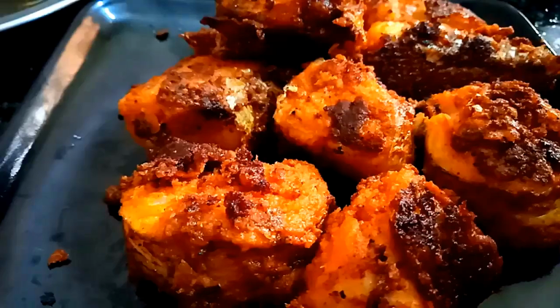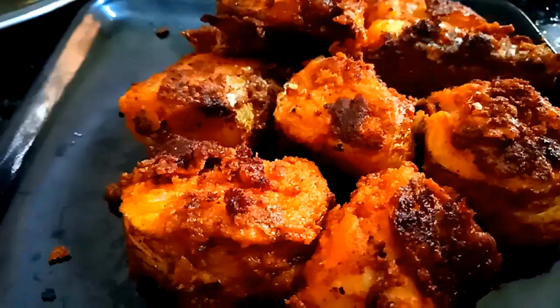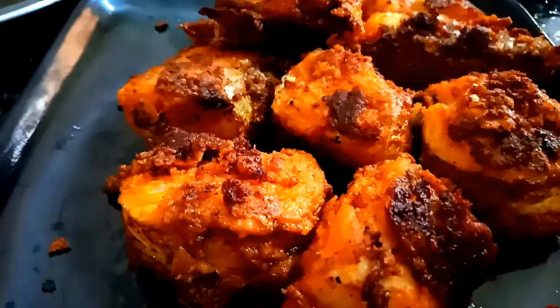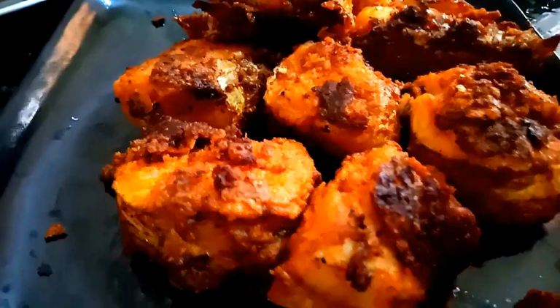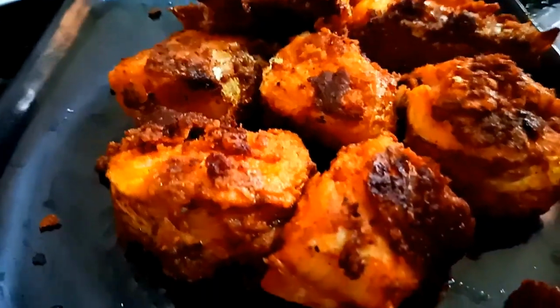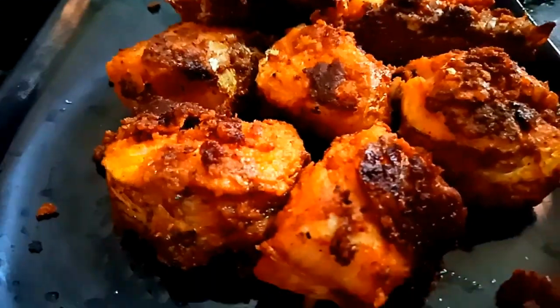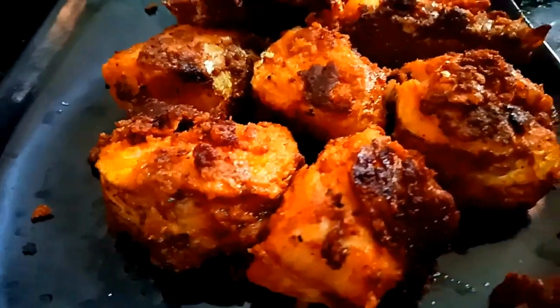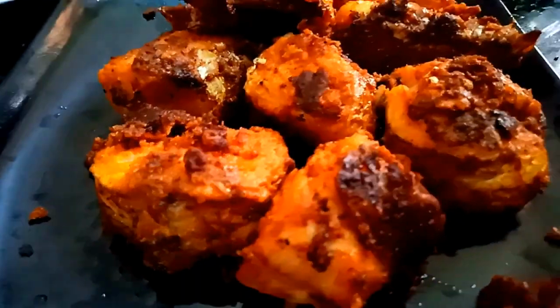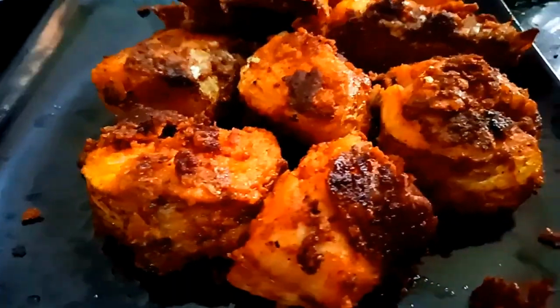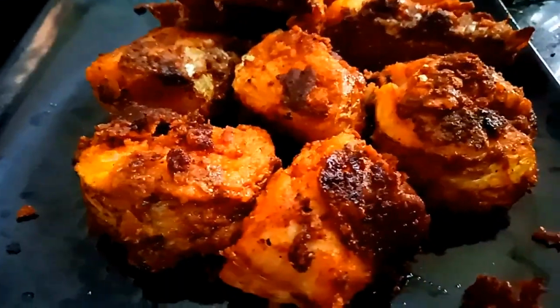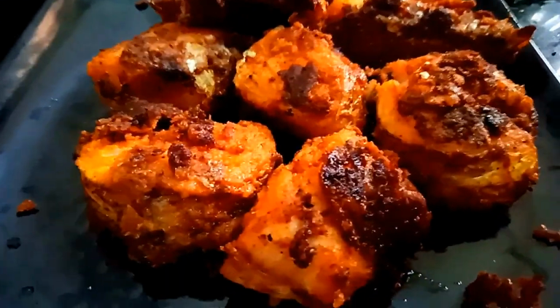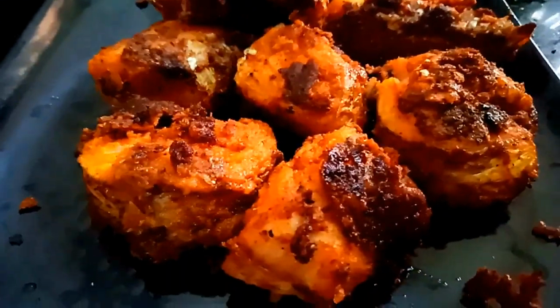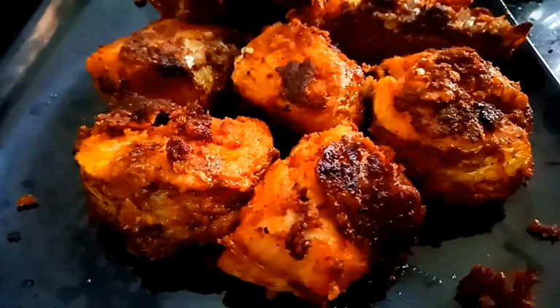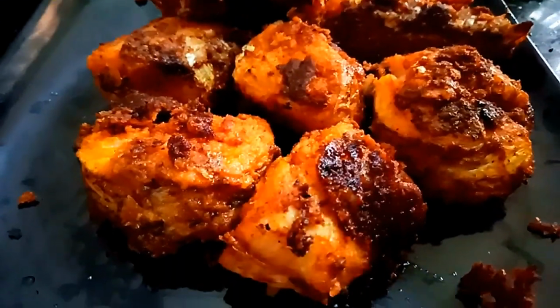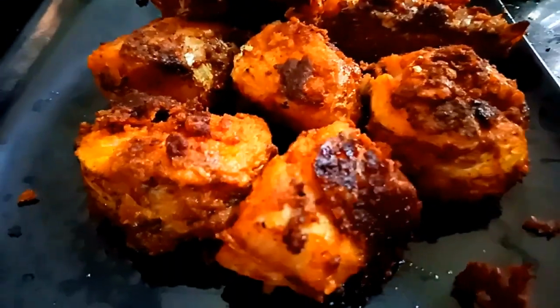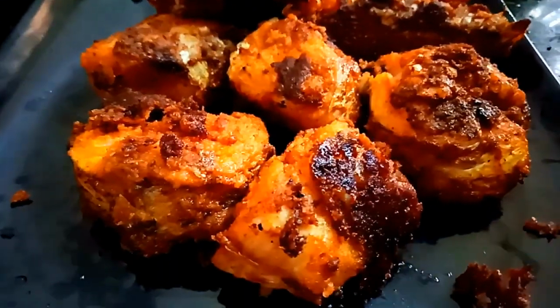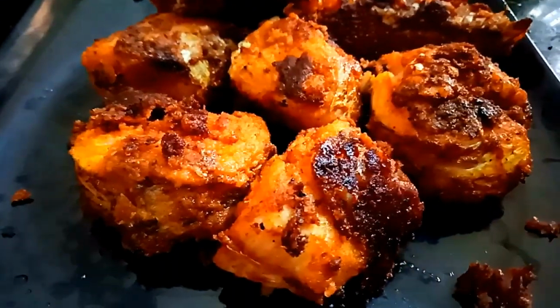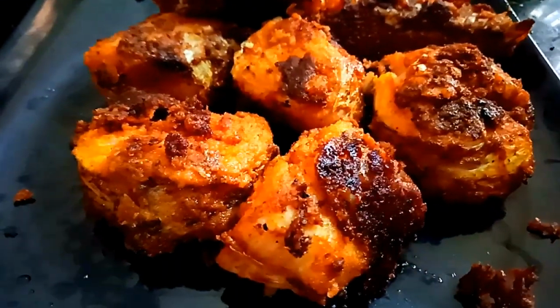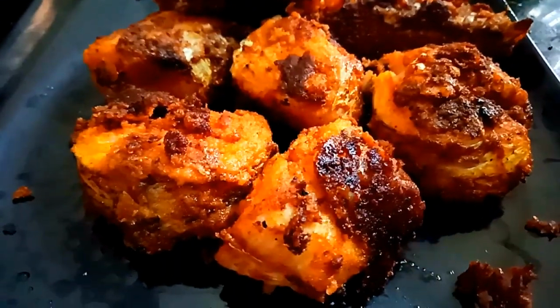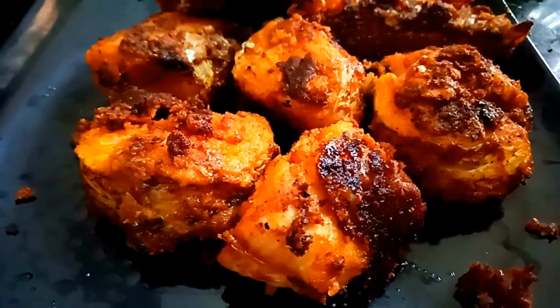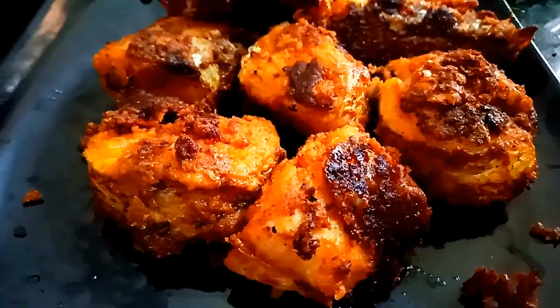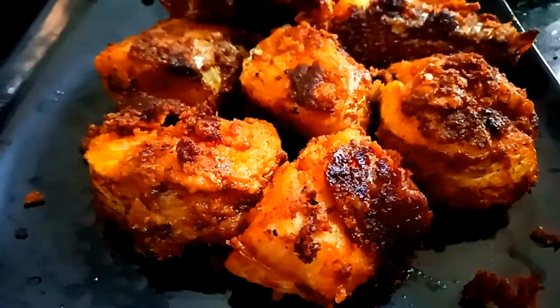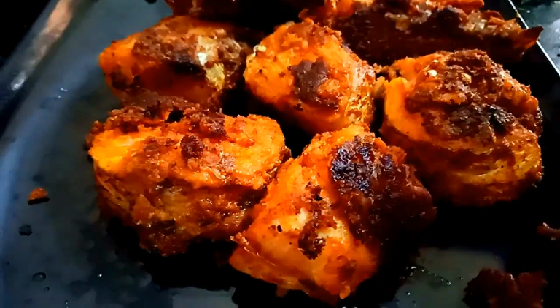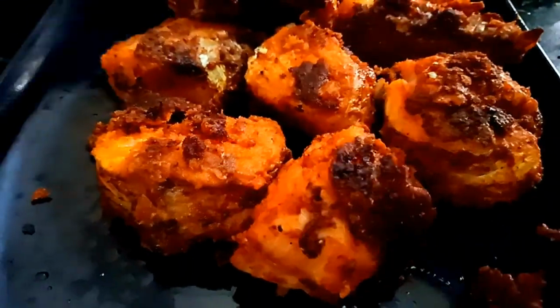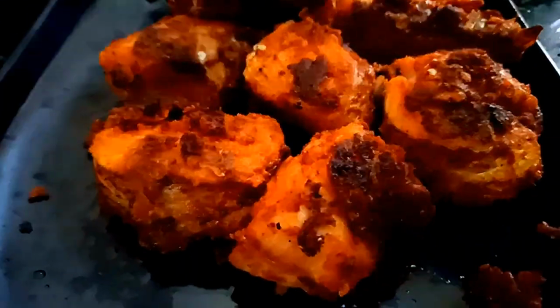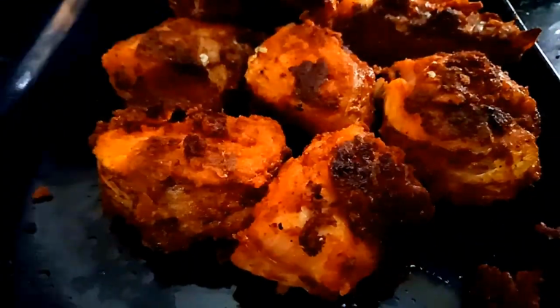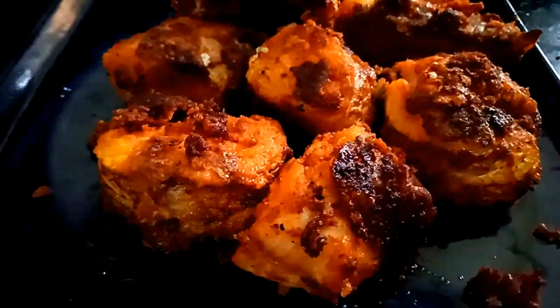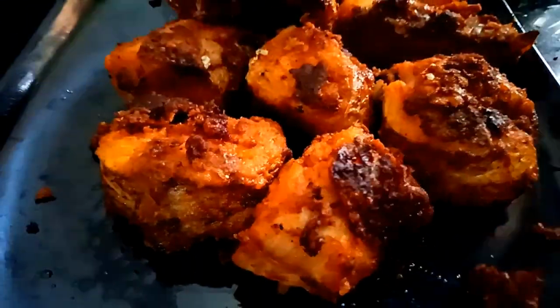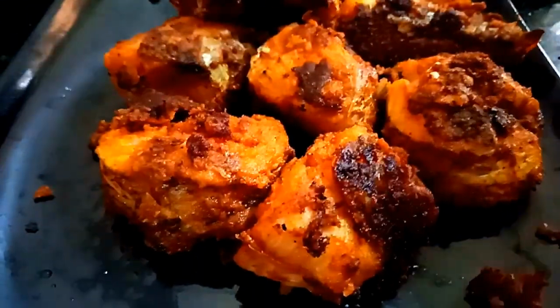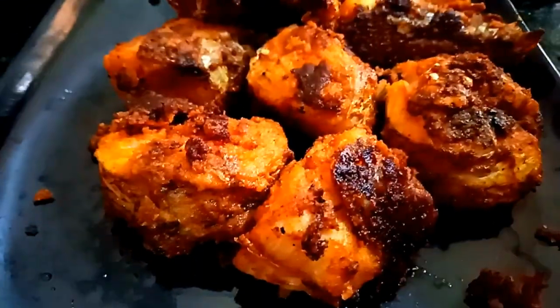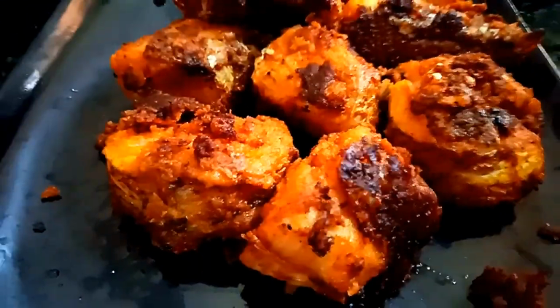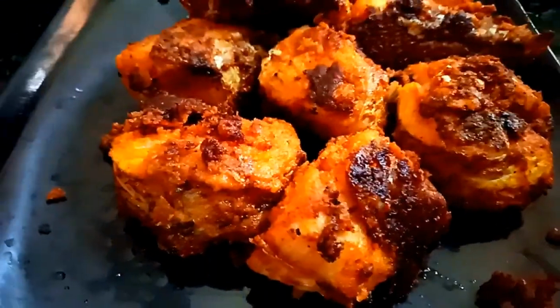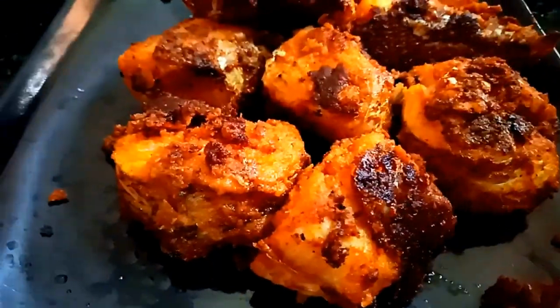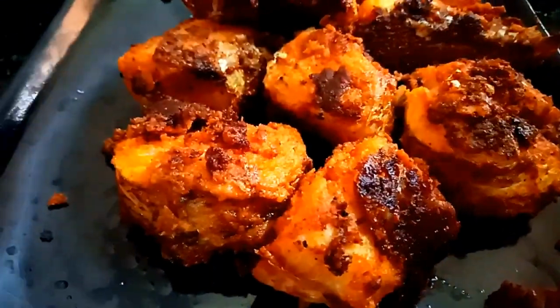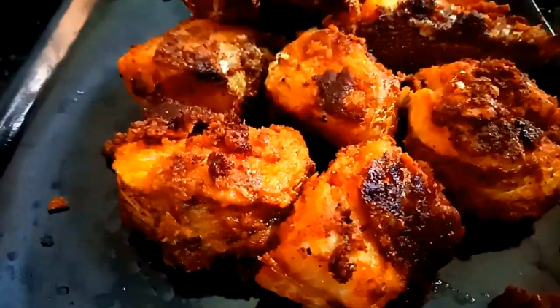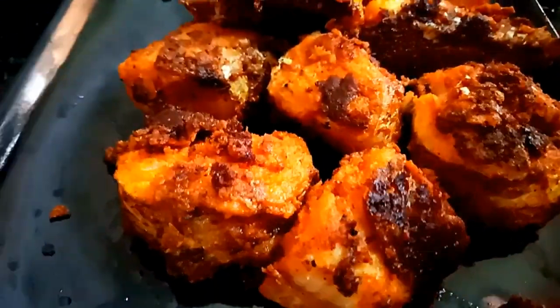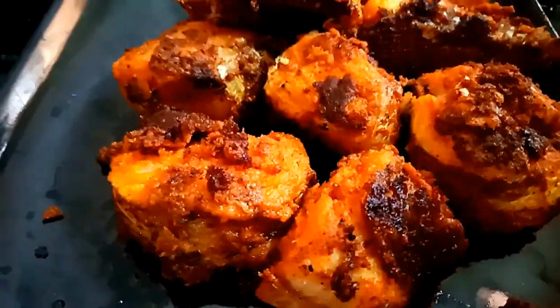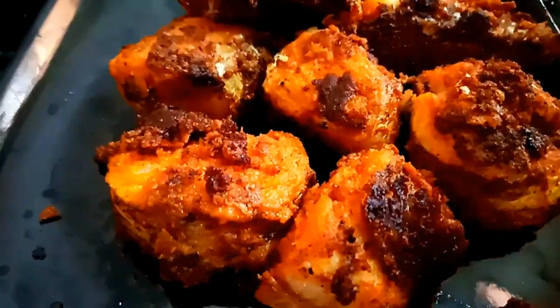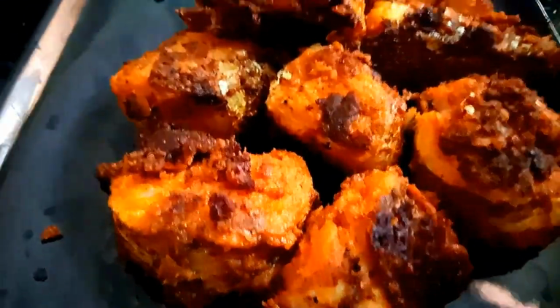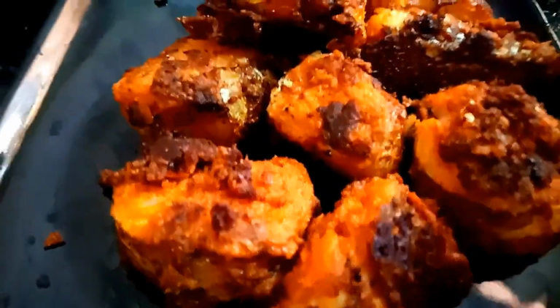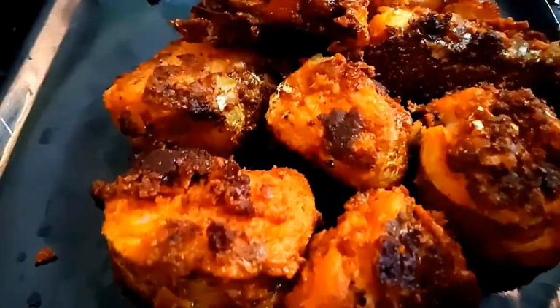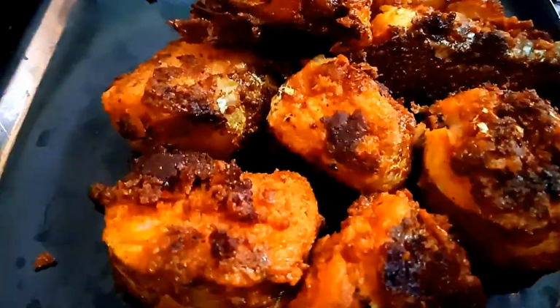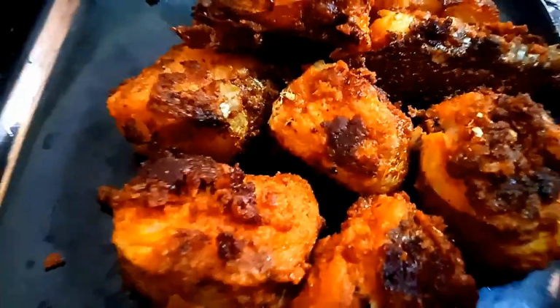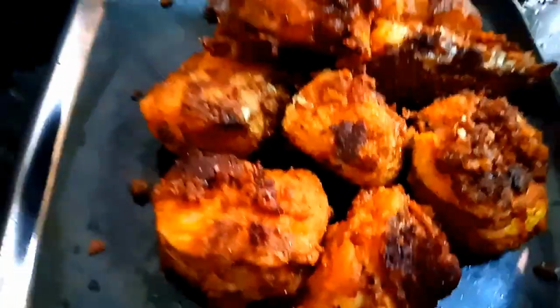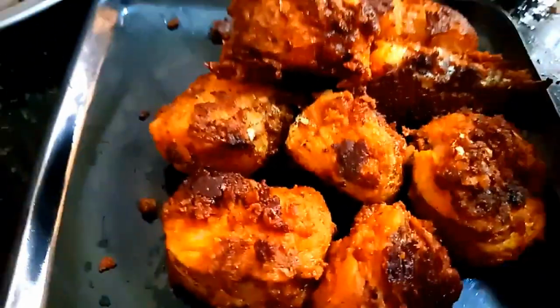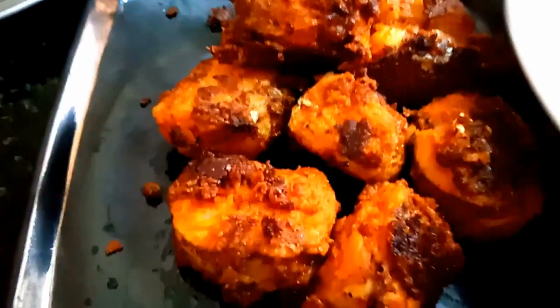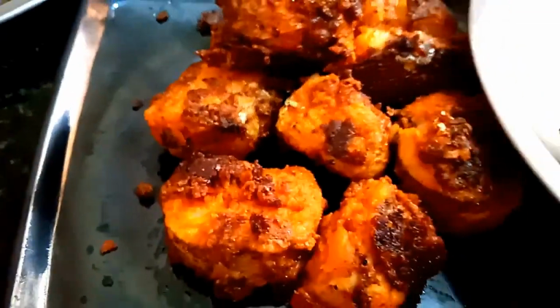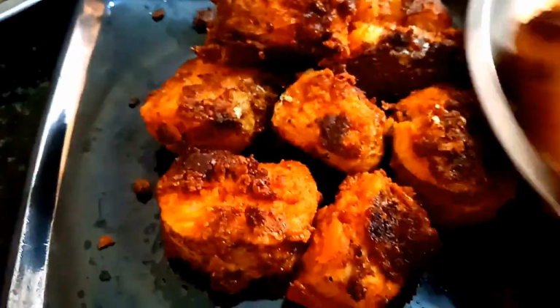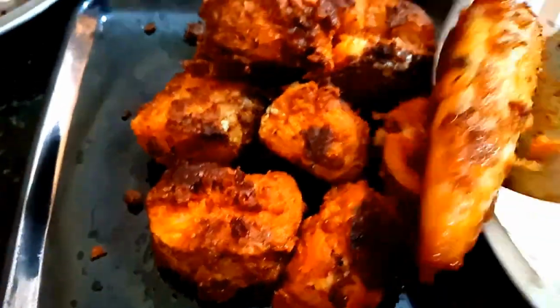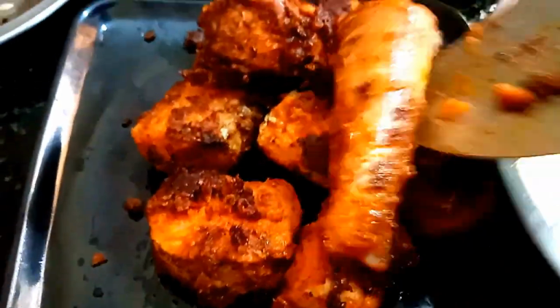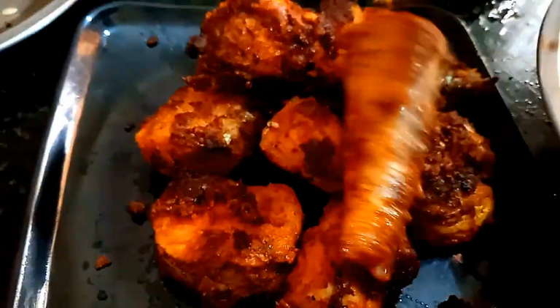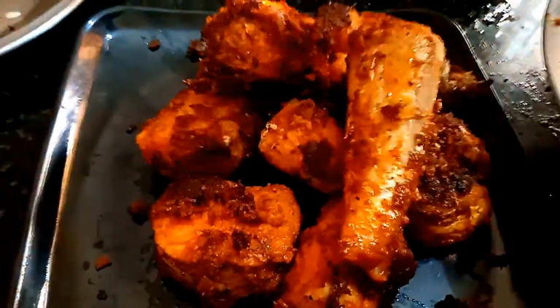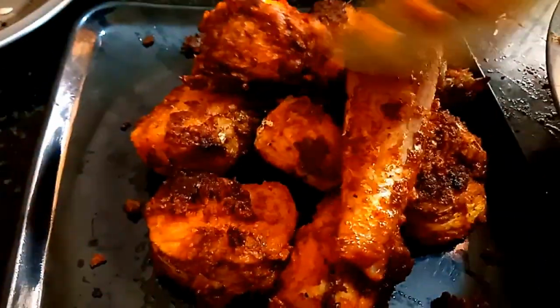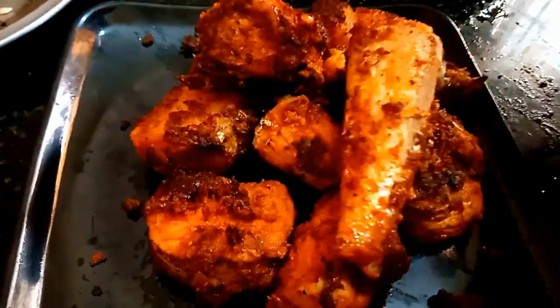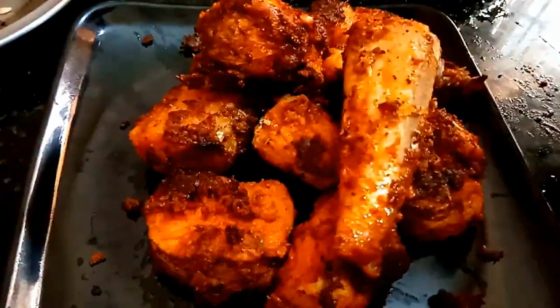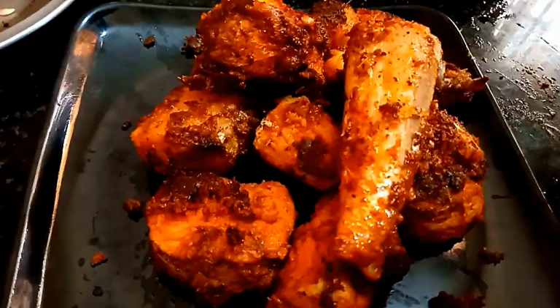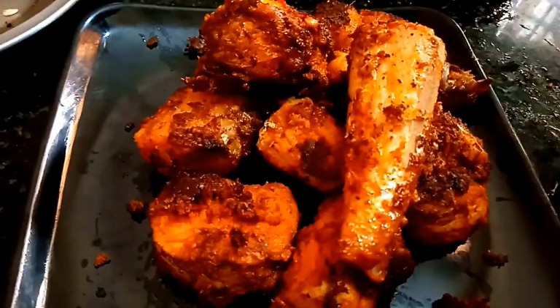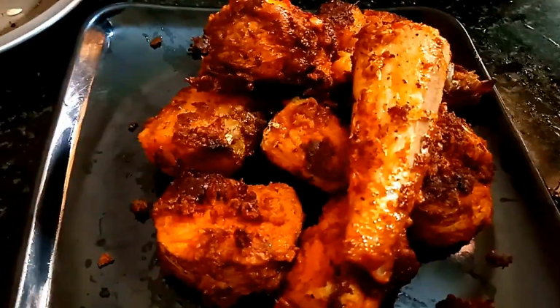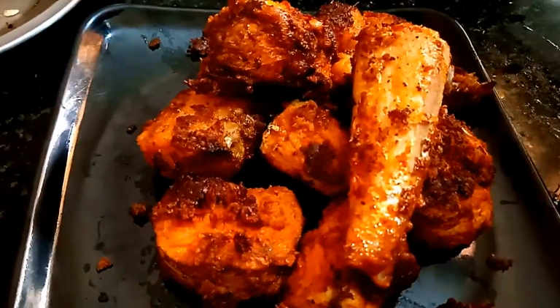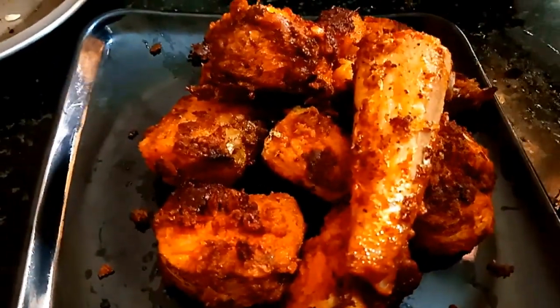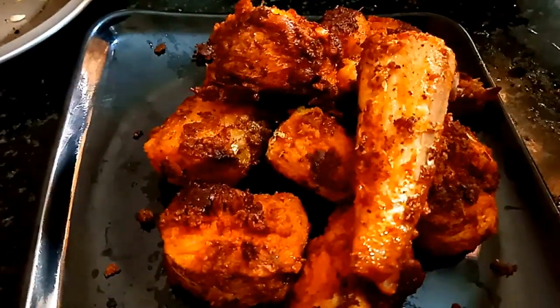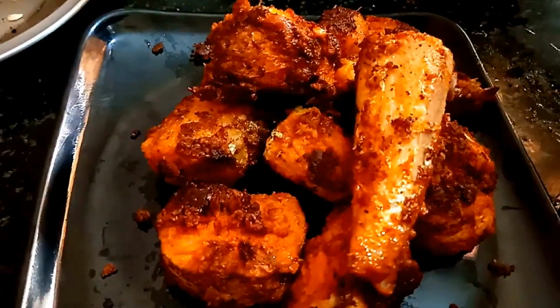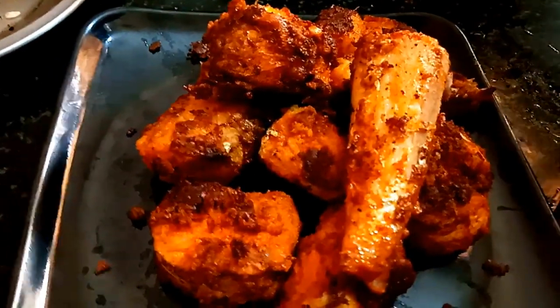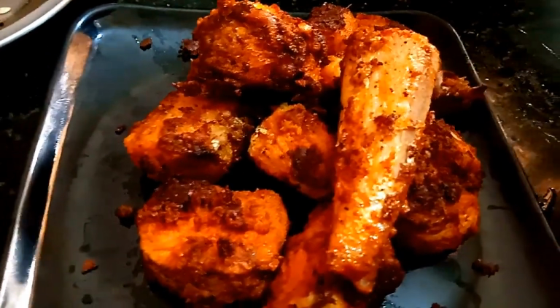Hi friends, this is Boobie. Welcome back to our channel. Here we are going to talk about a dish called Kelangamein Fry. This is a super dish.